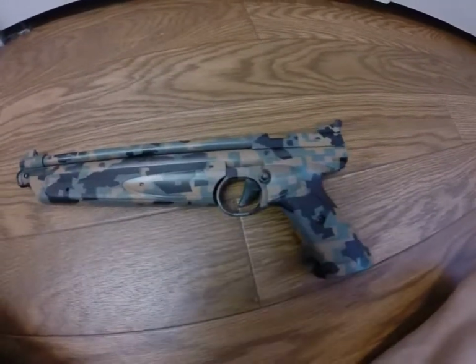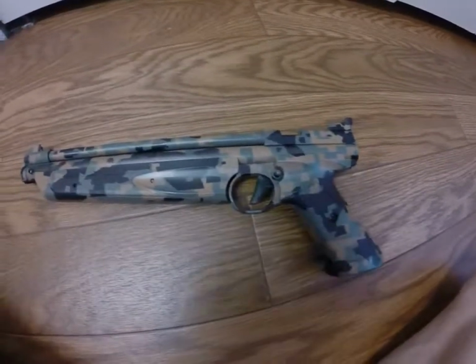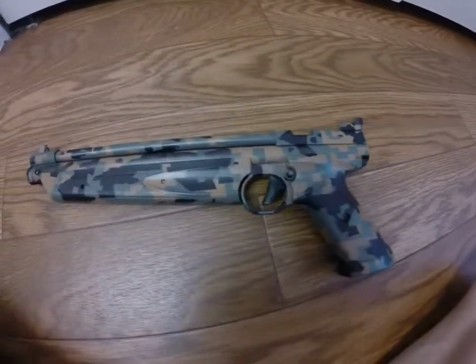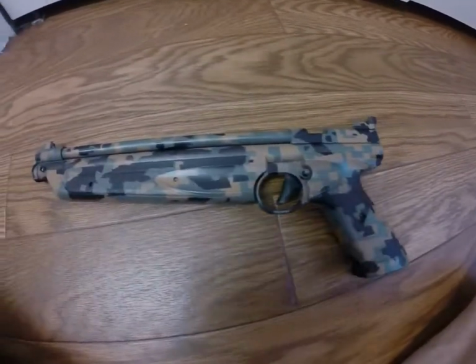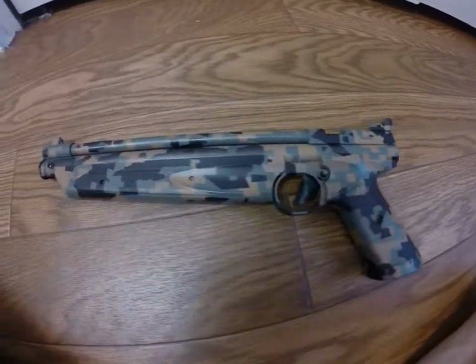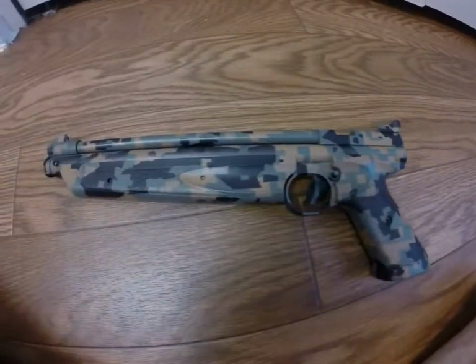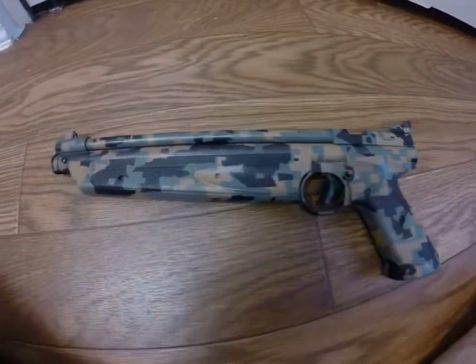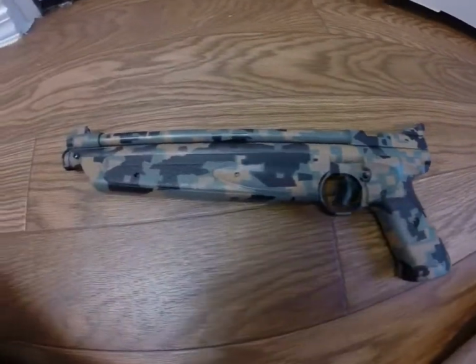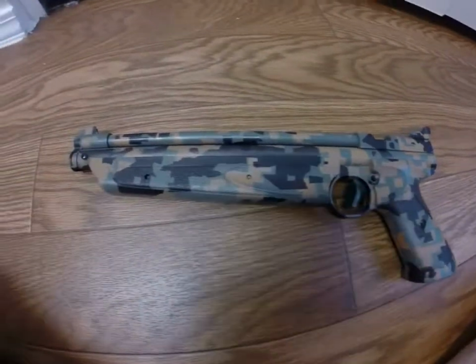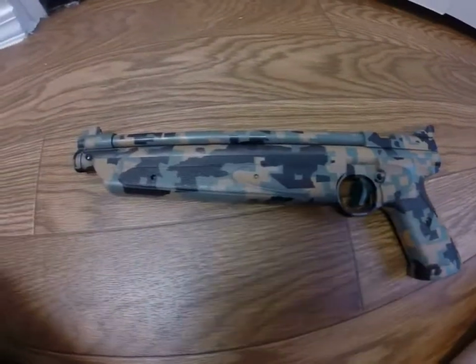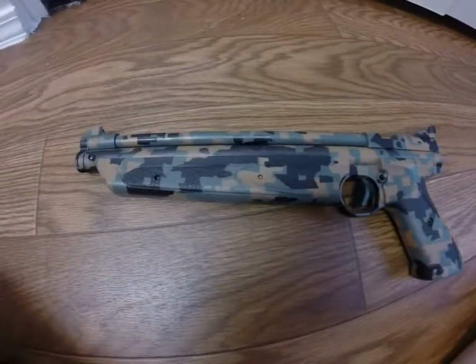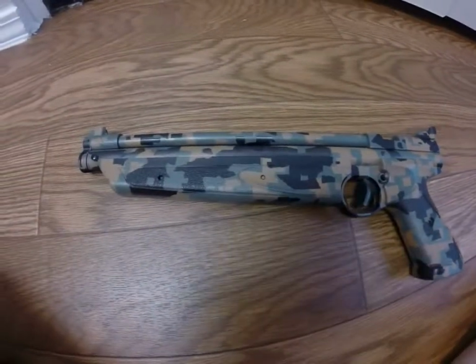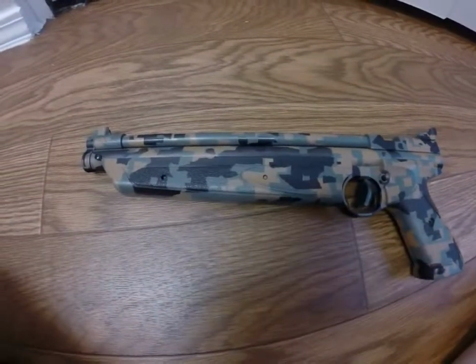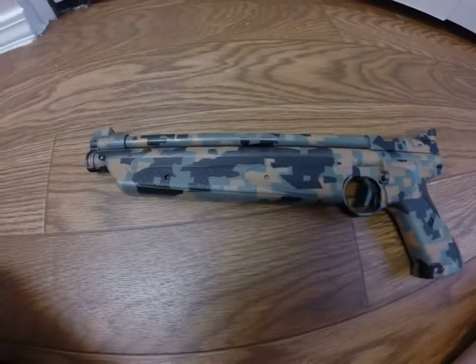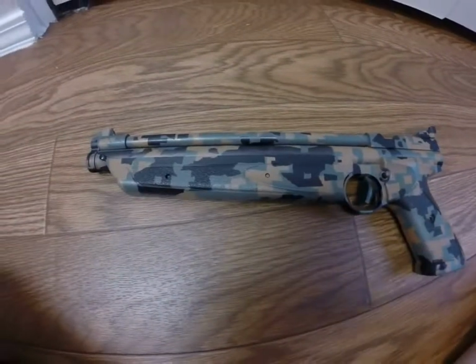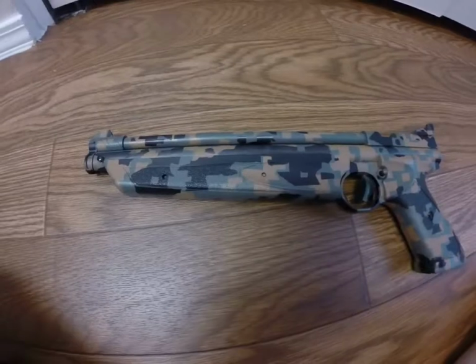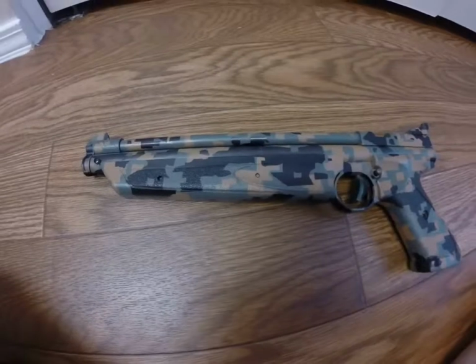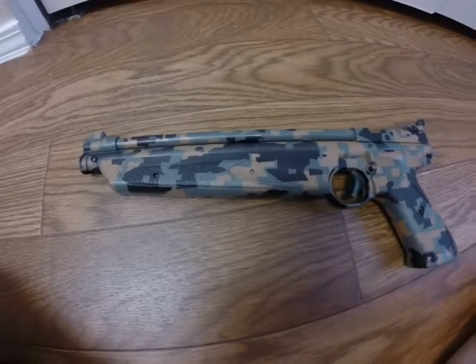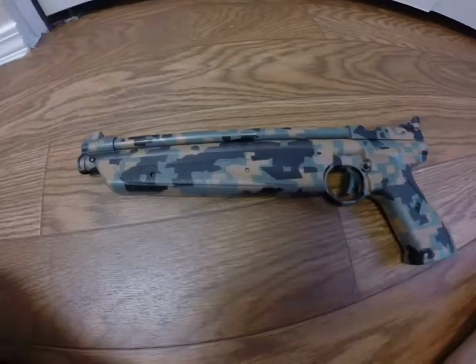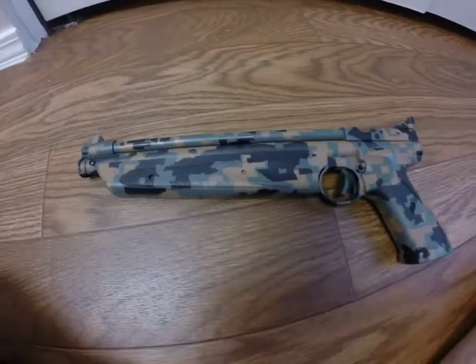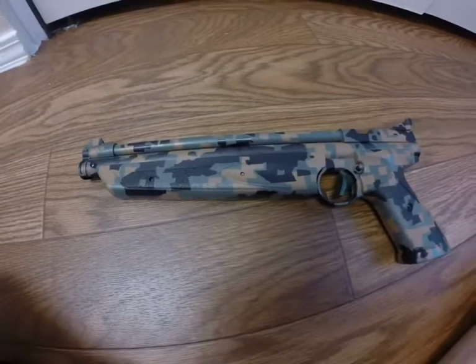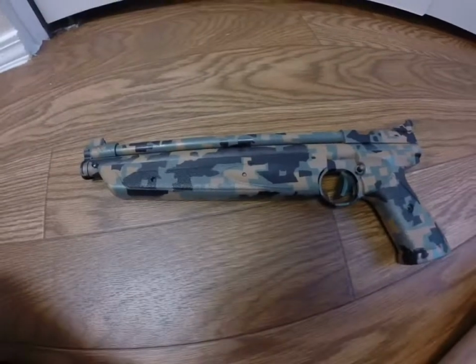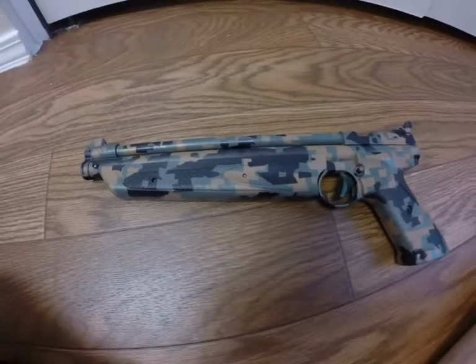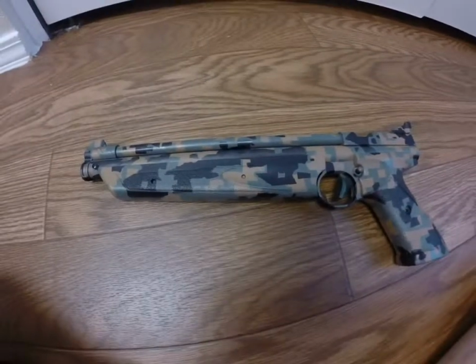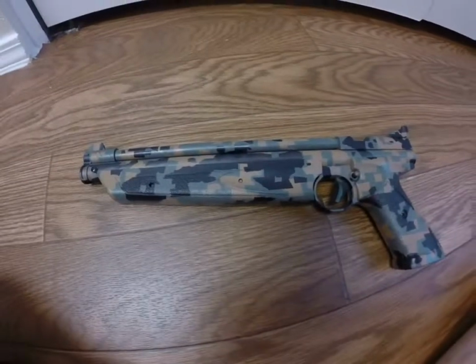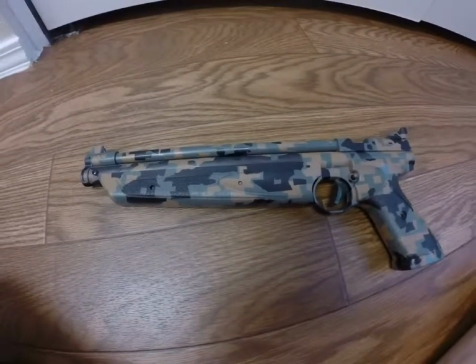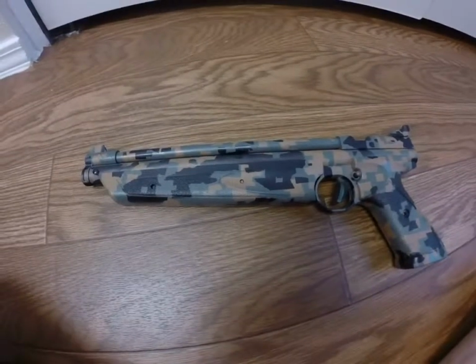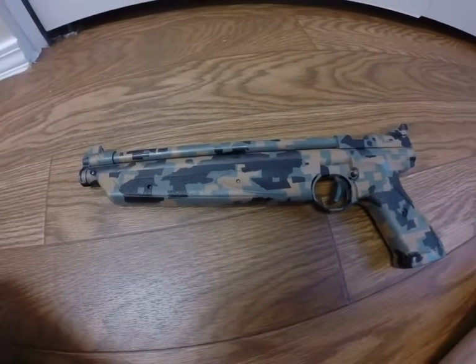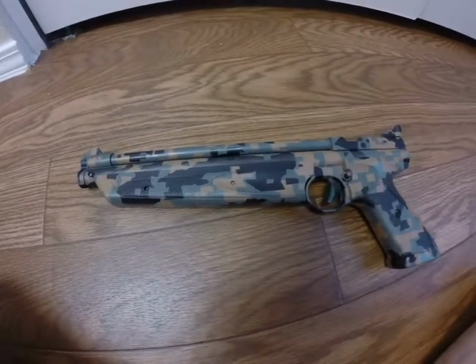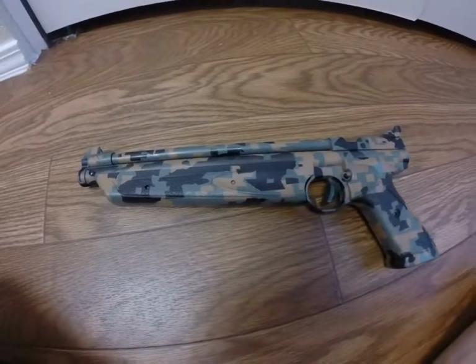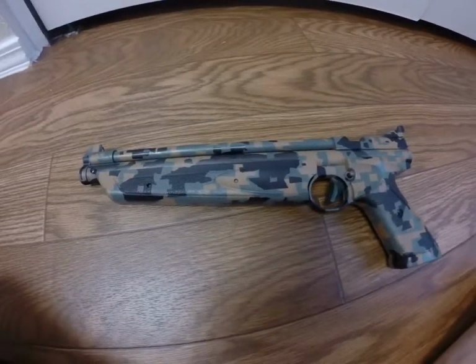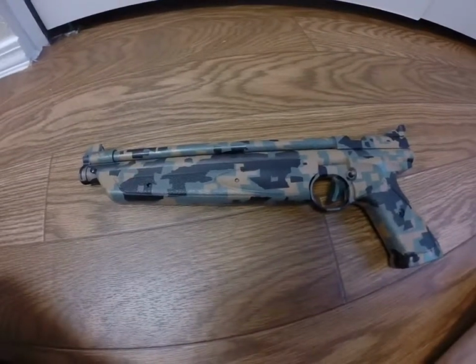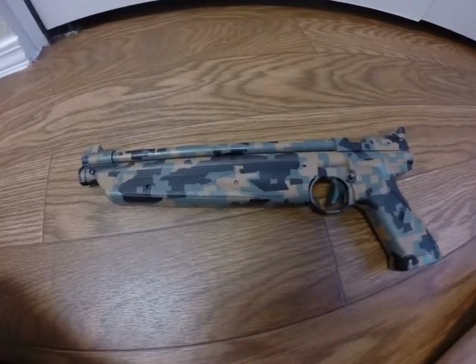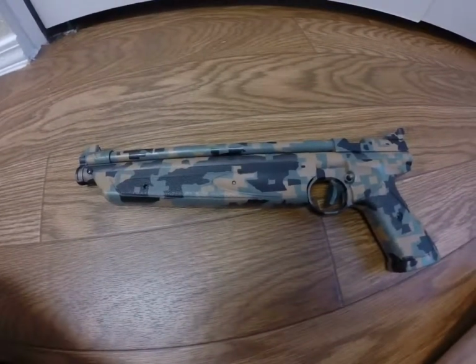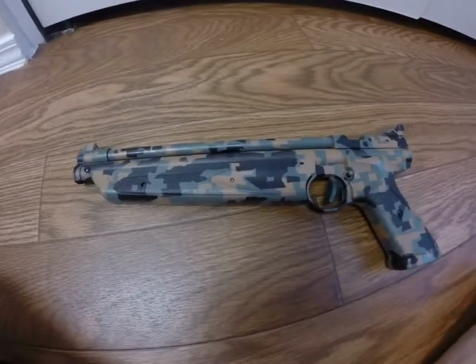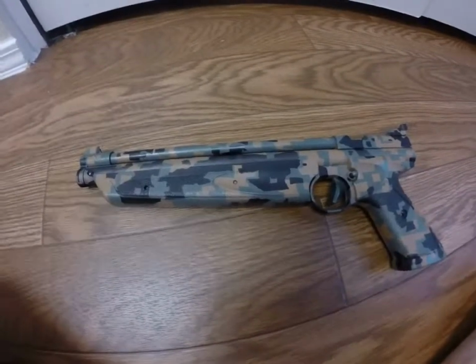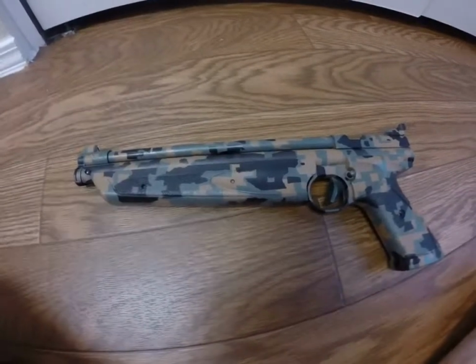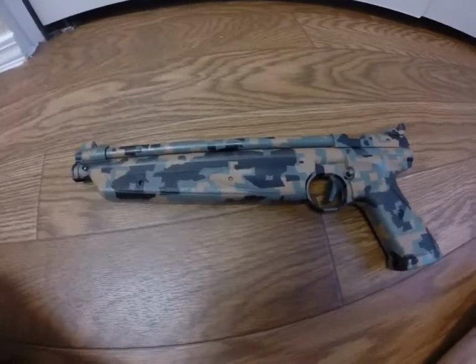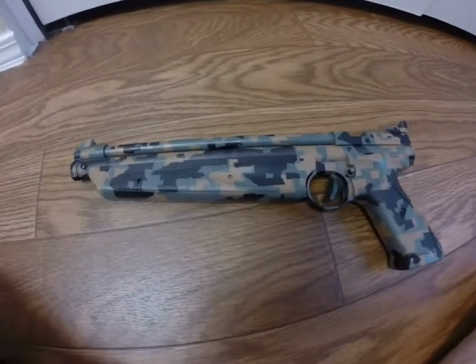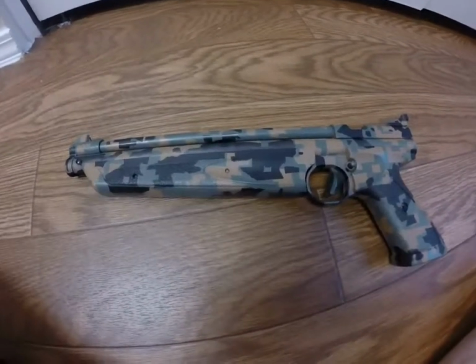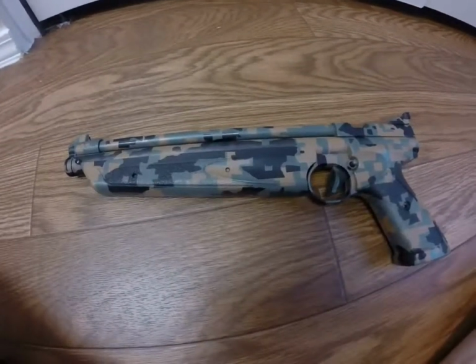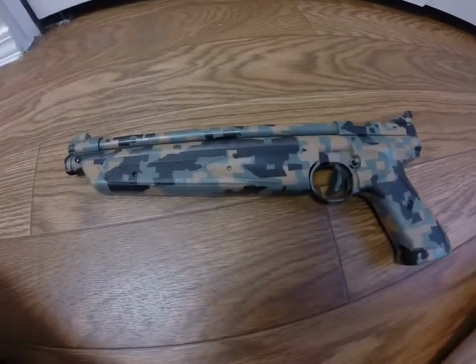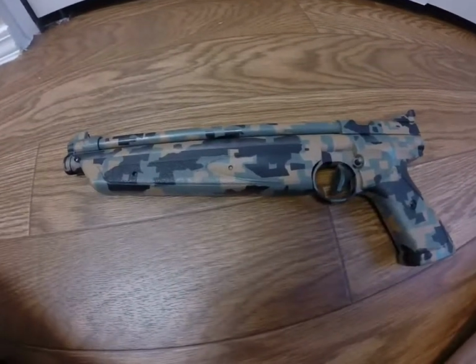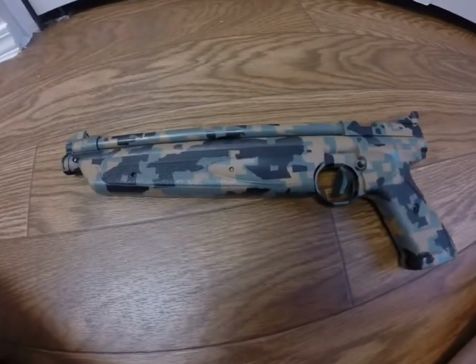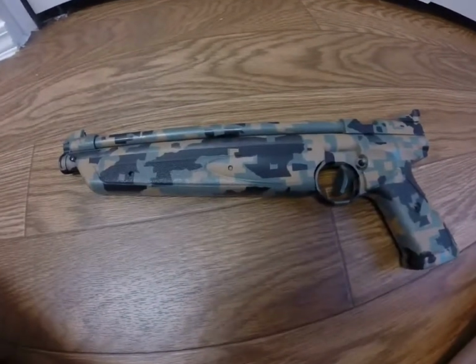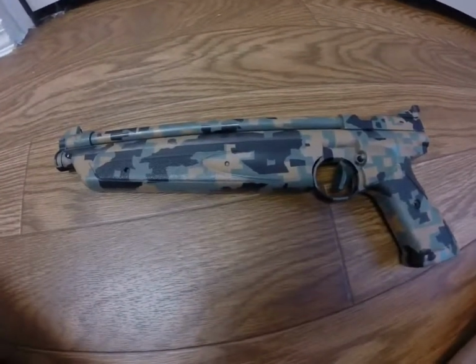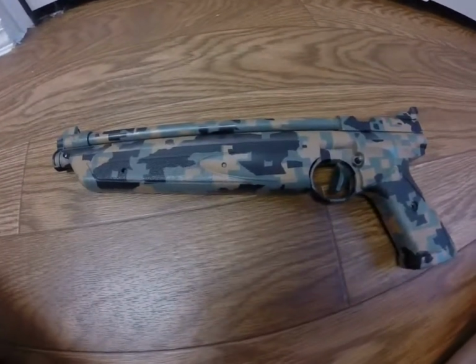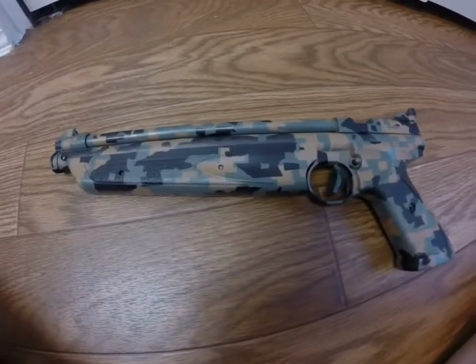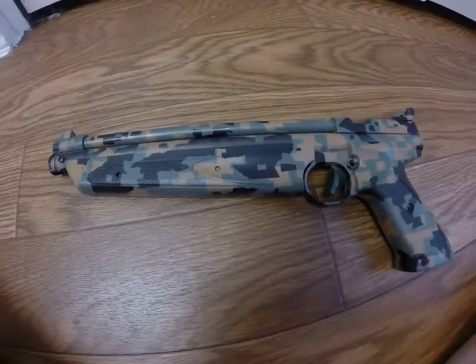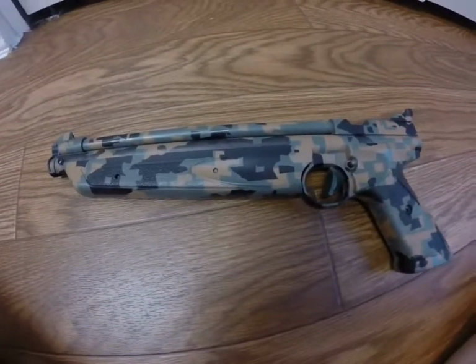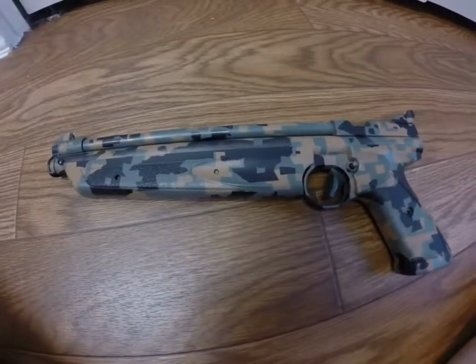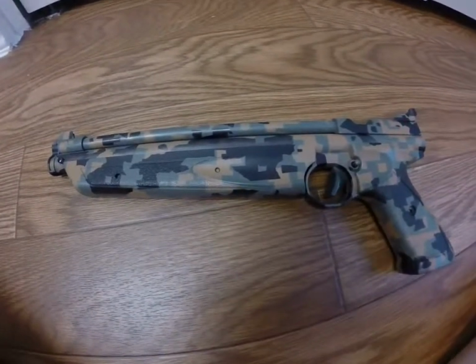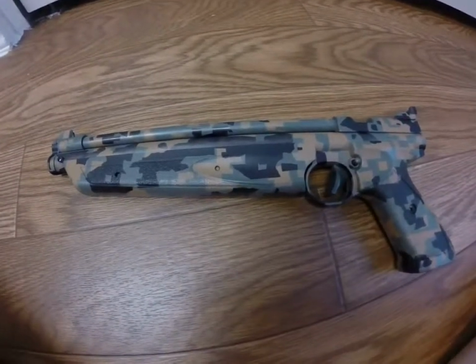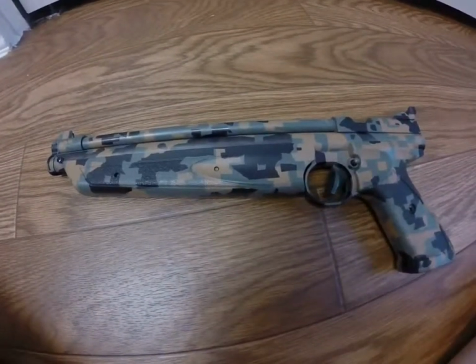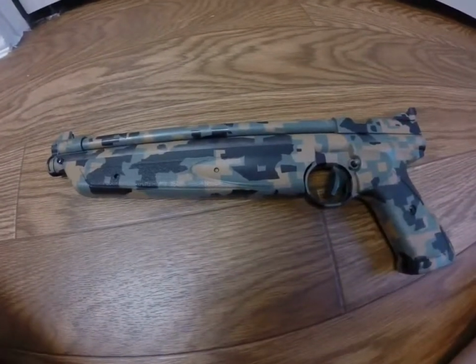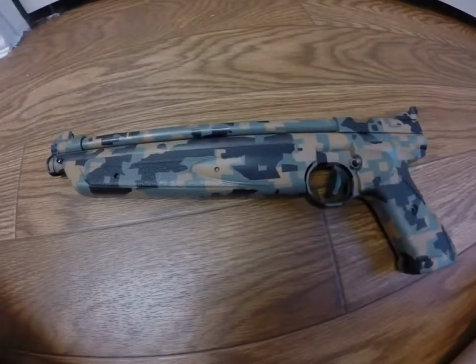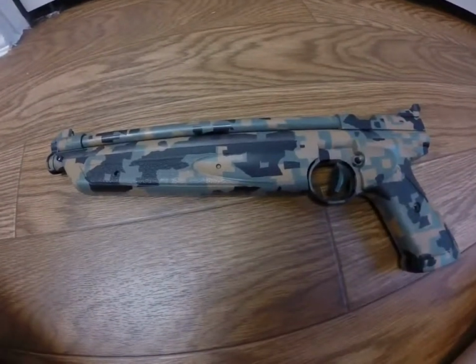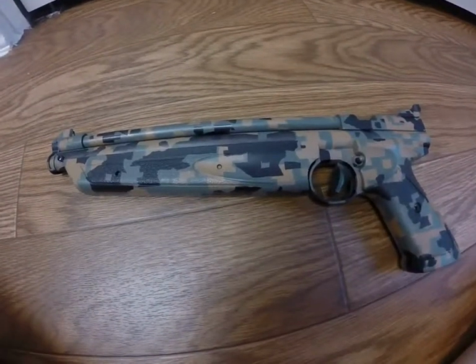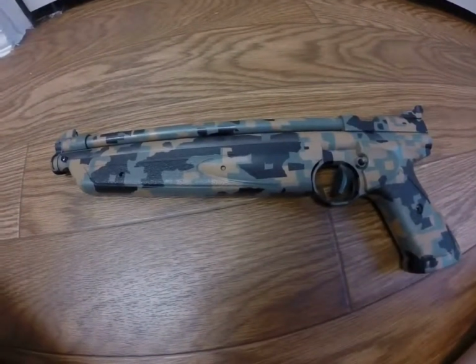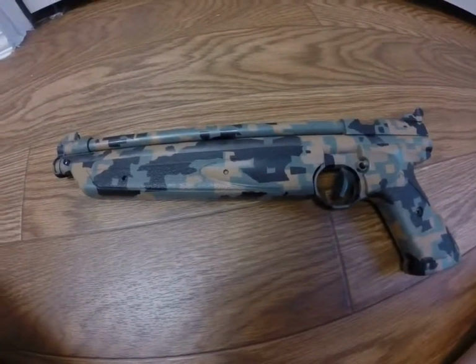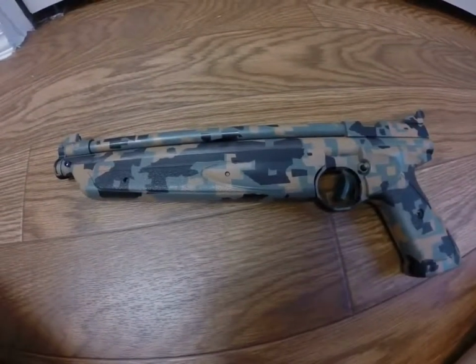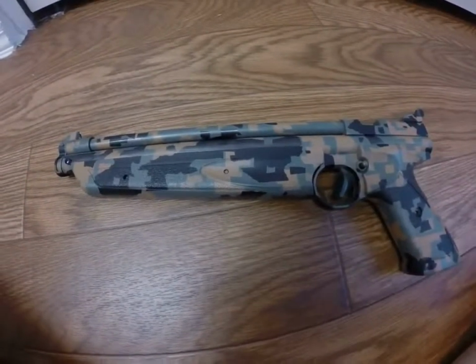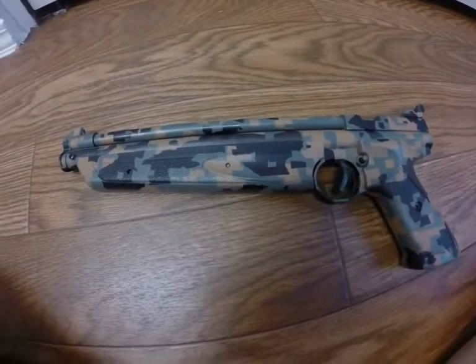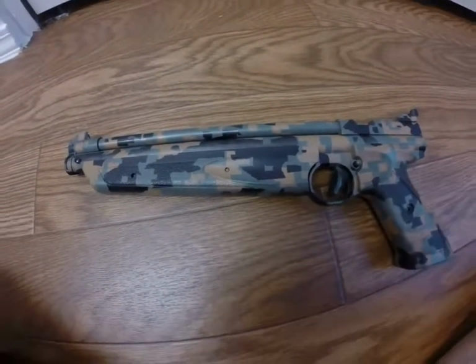Alright, that's it. From beginning to end, that's how you camo paint a gun. Thanks for watching.